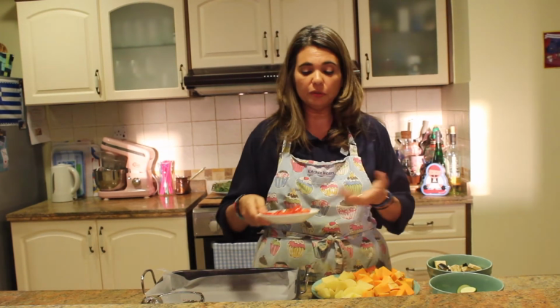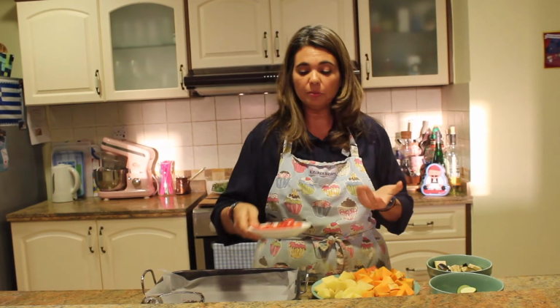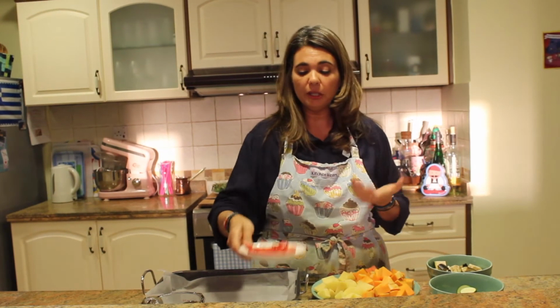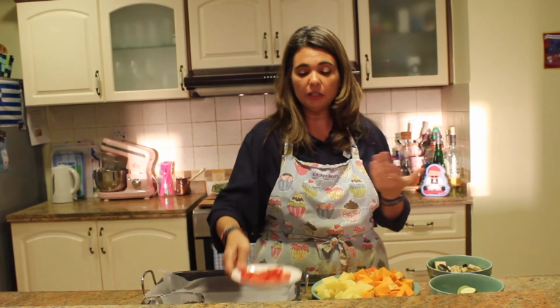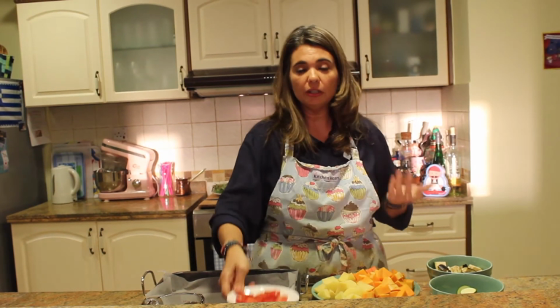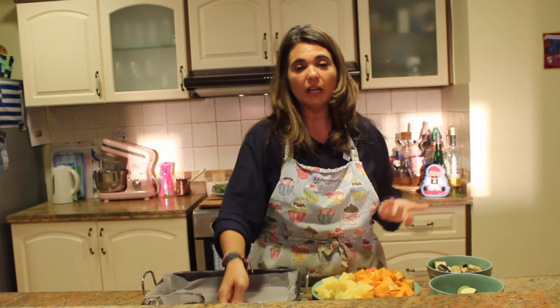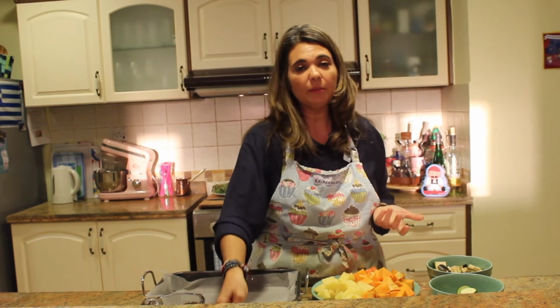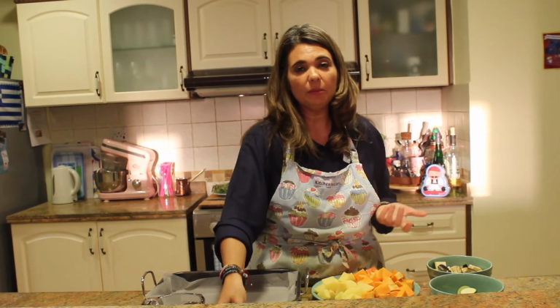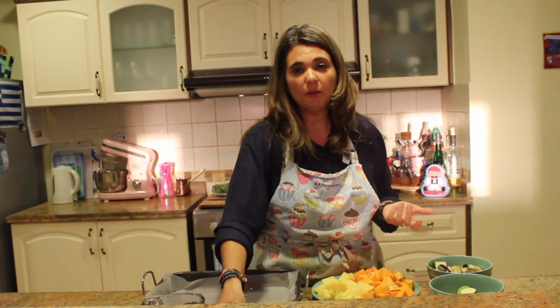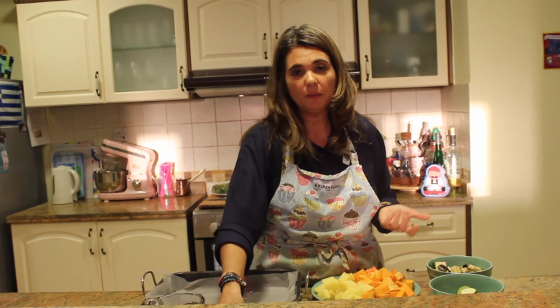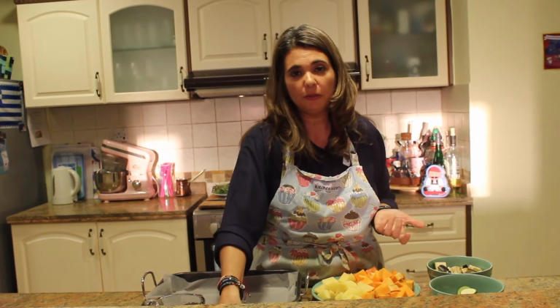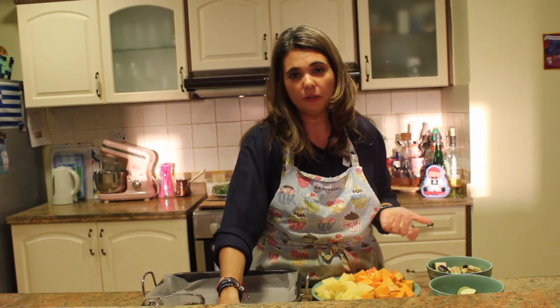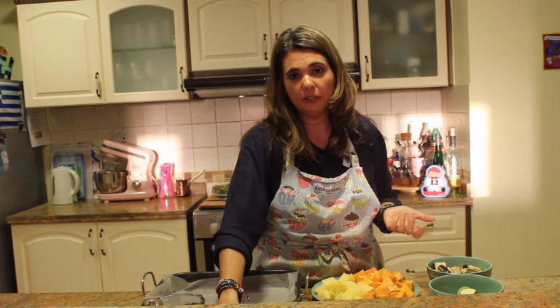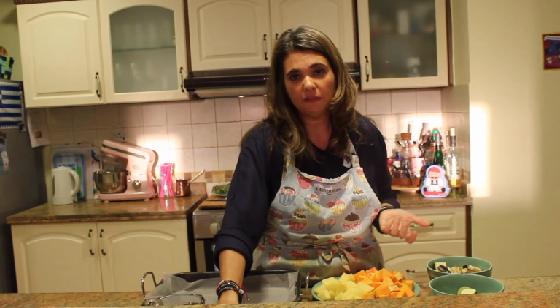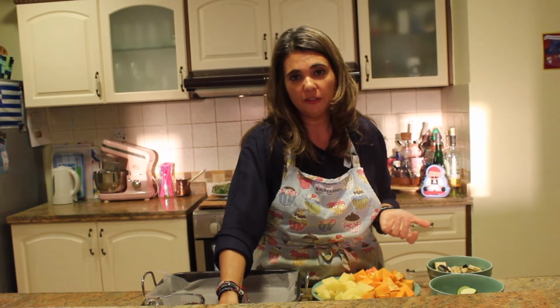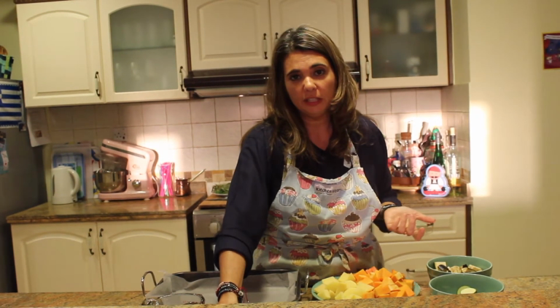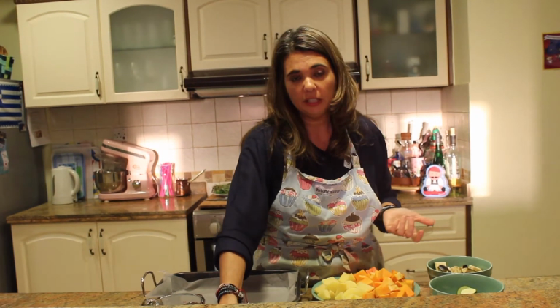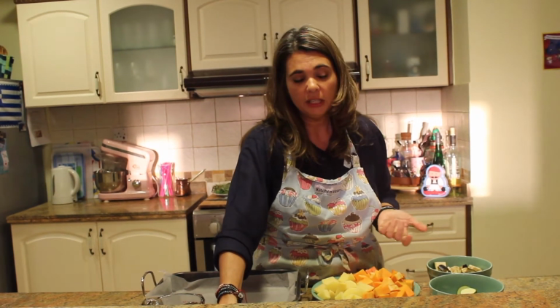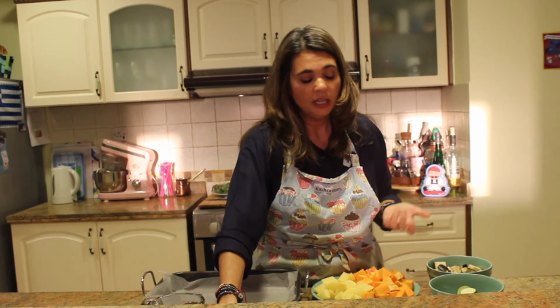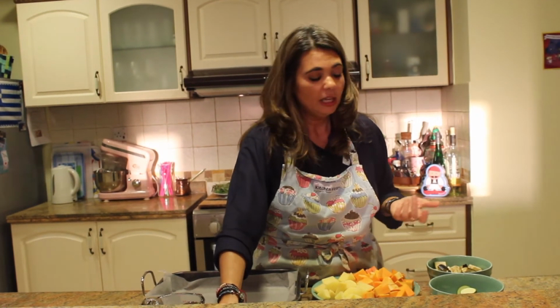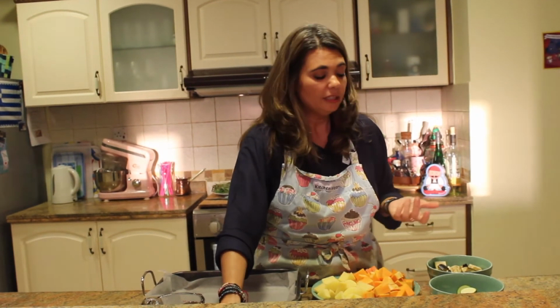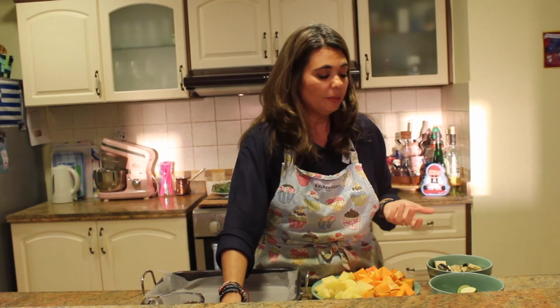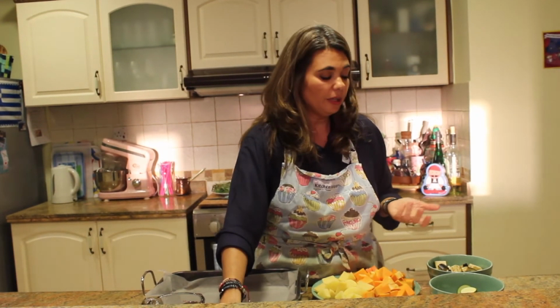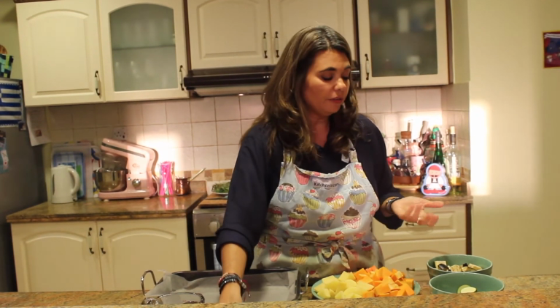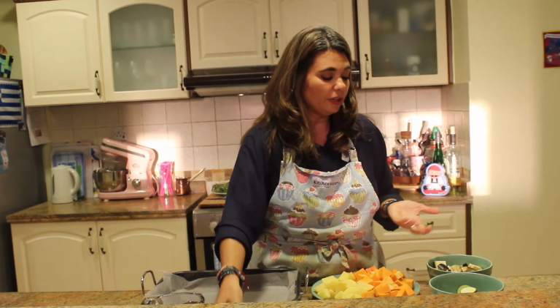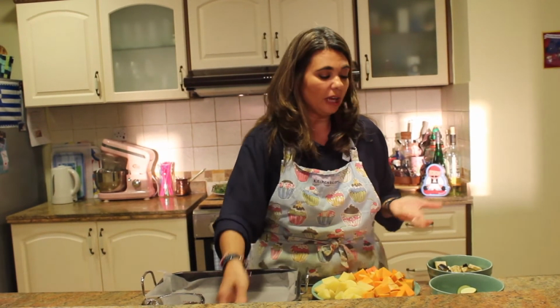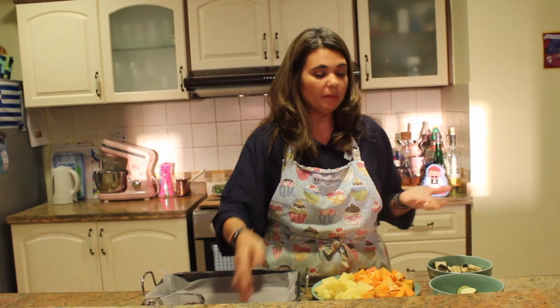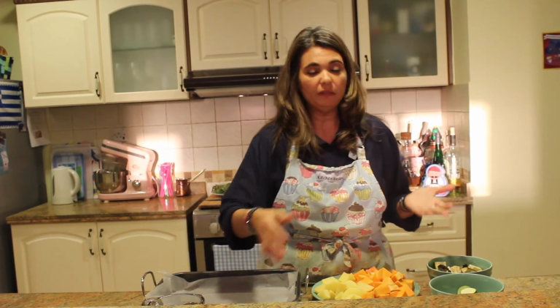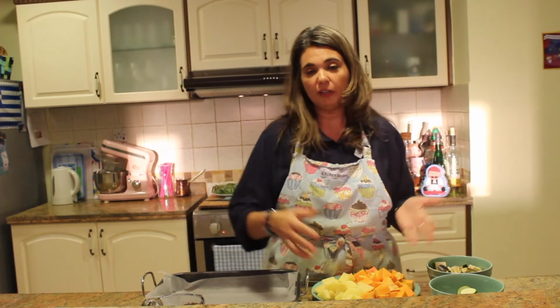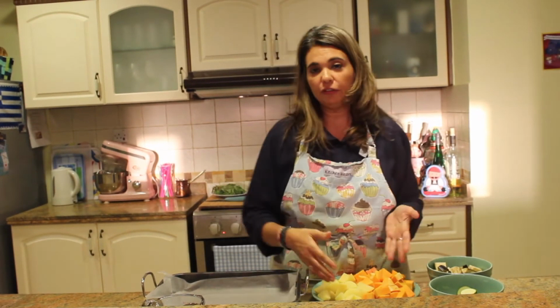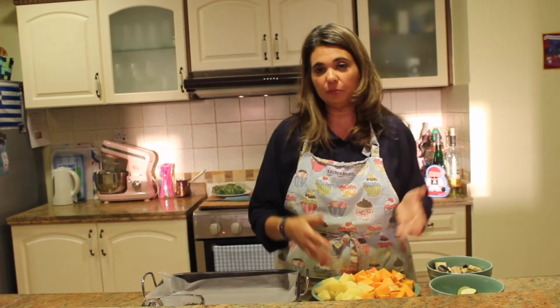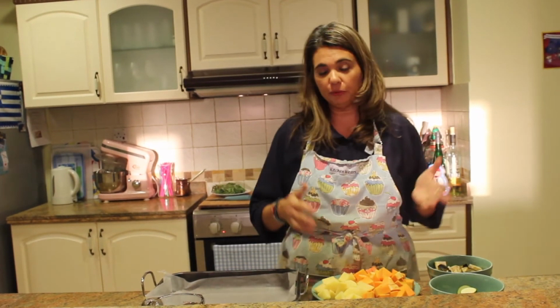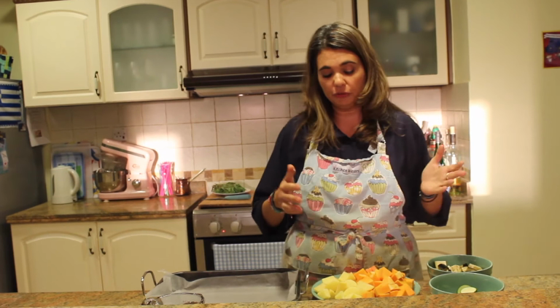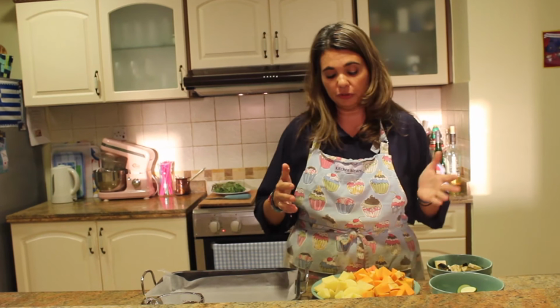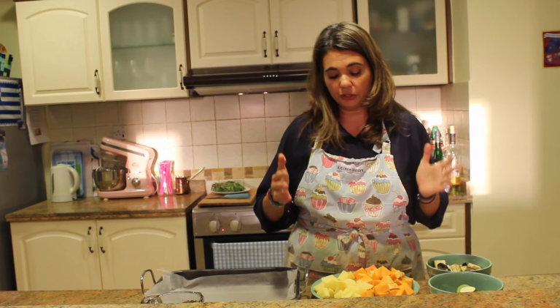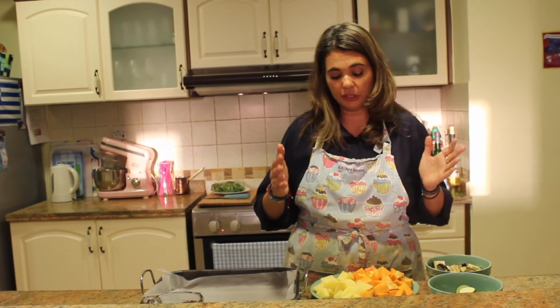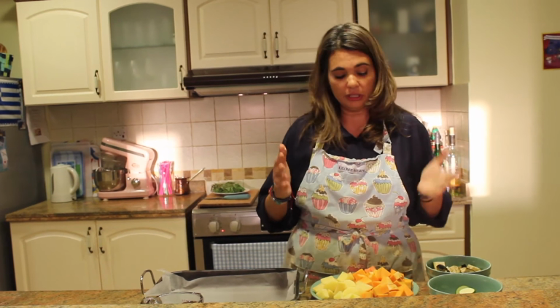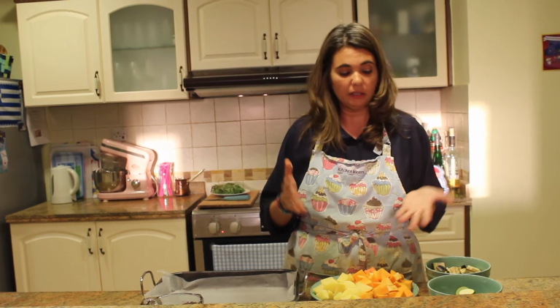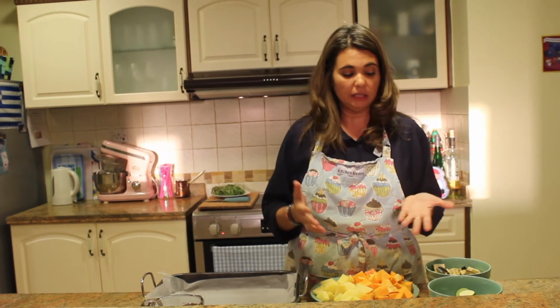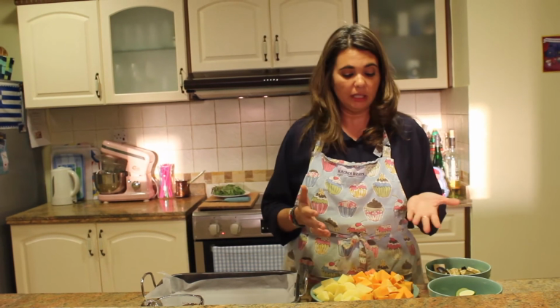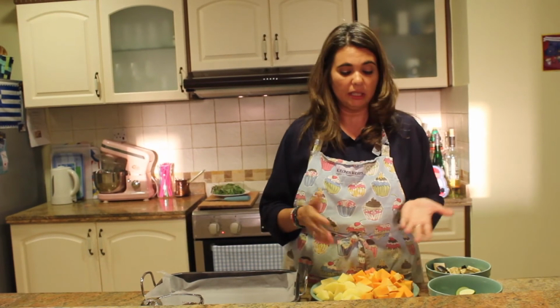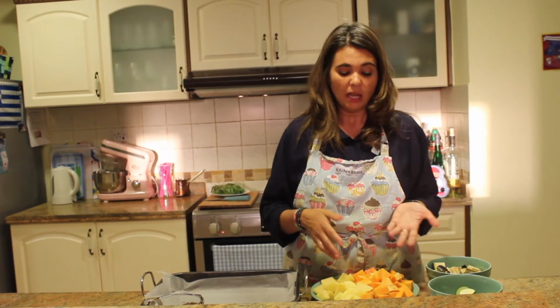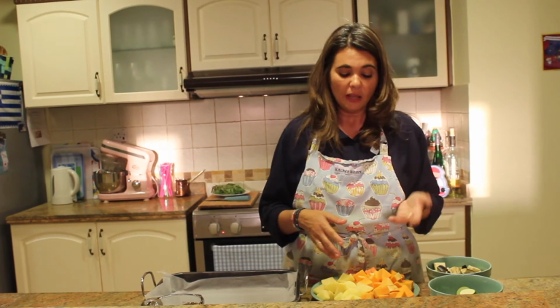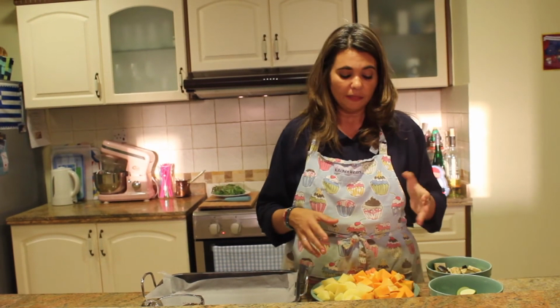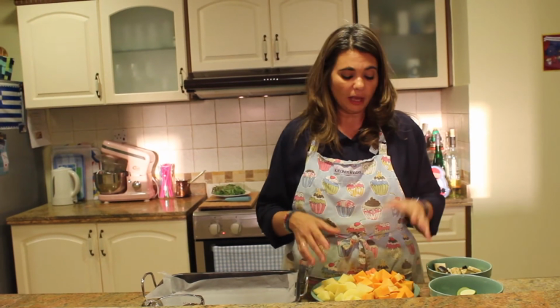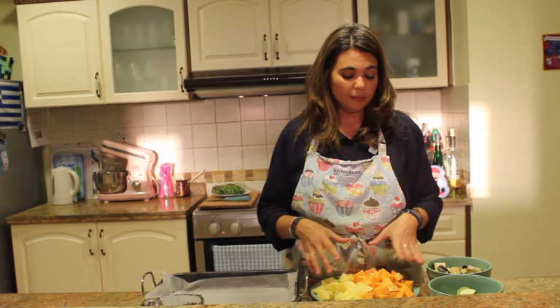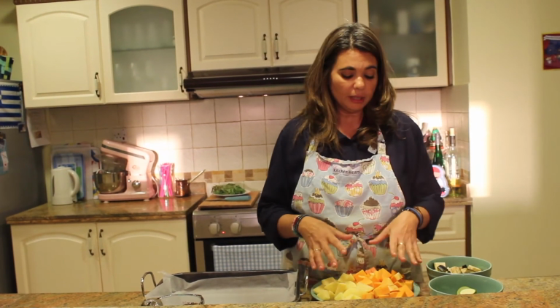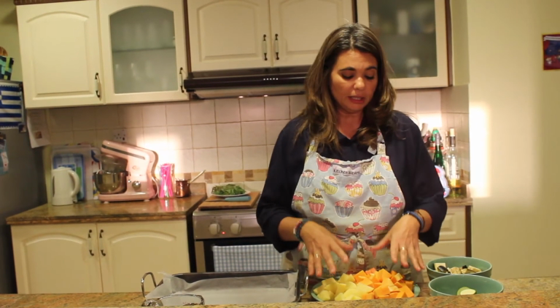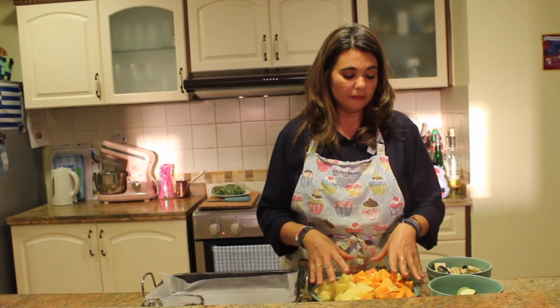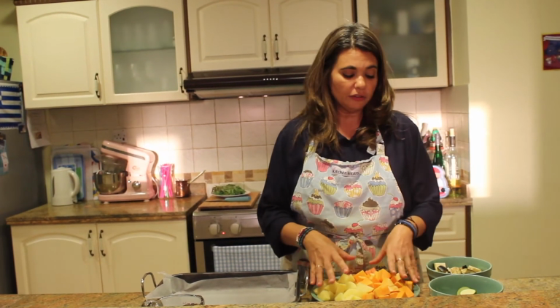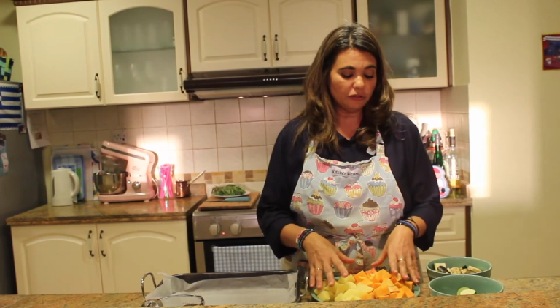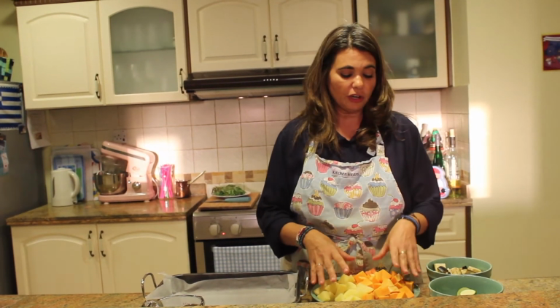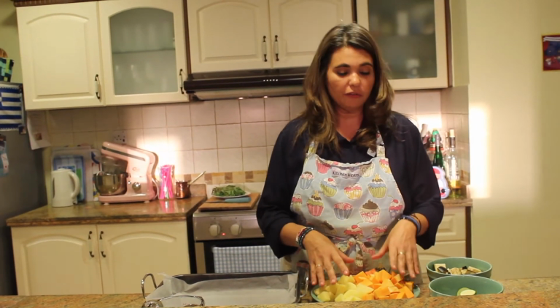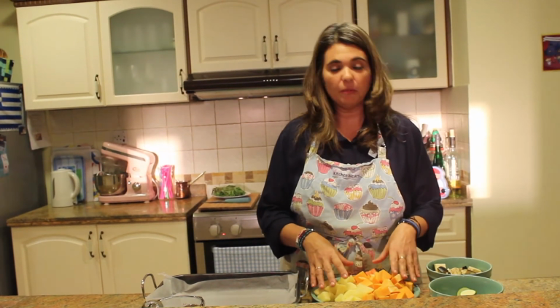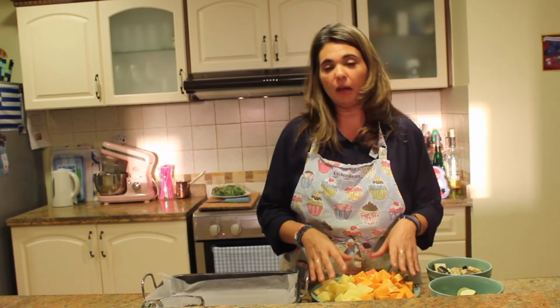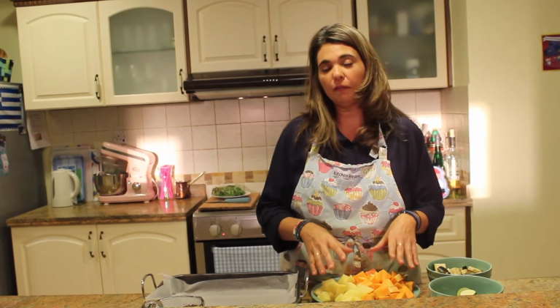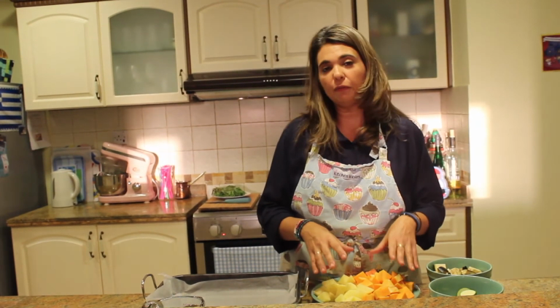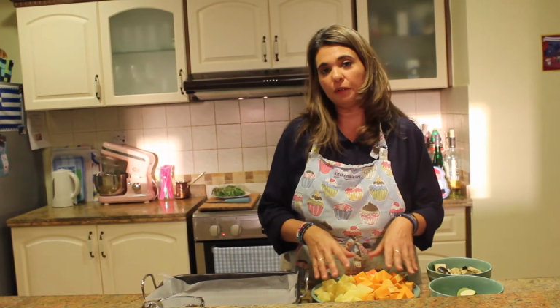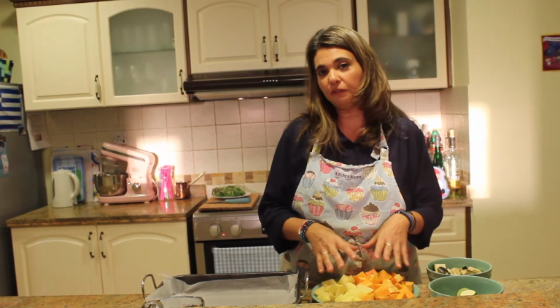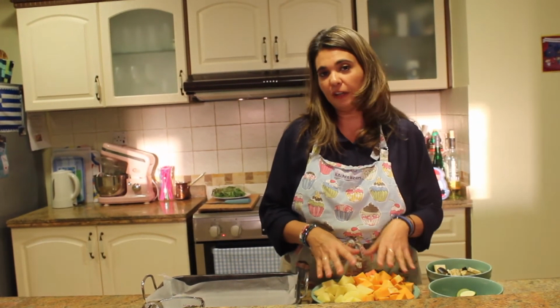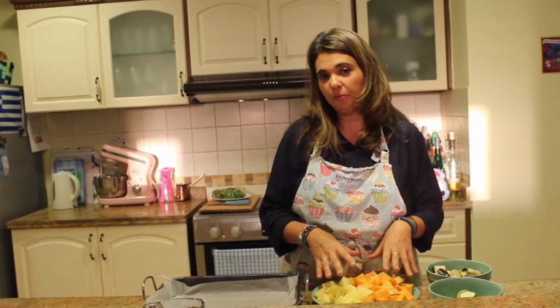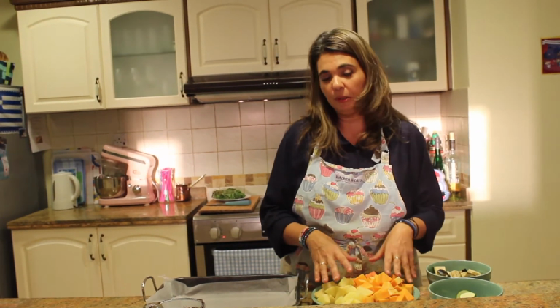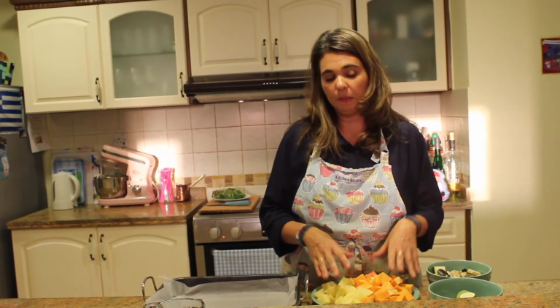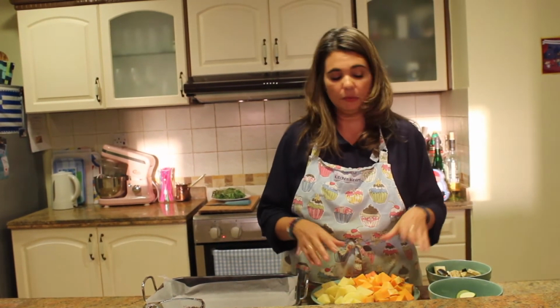So depending on how many people you're going to feed depends on how many vegetables you're going to need. I'm making this tray for about 45 people.